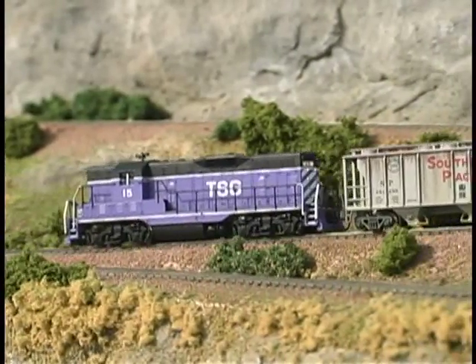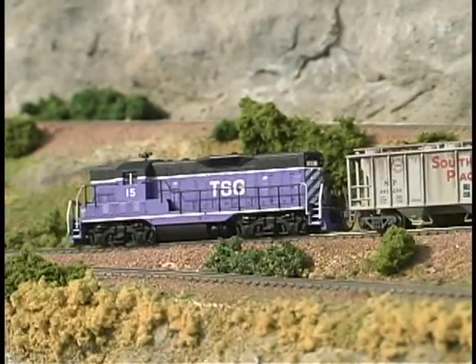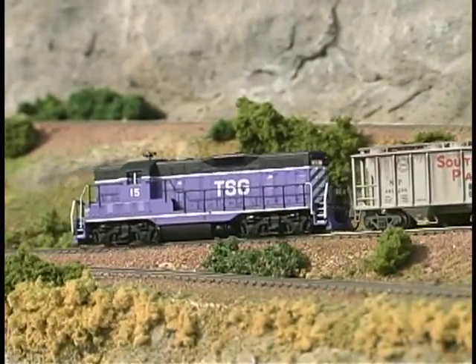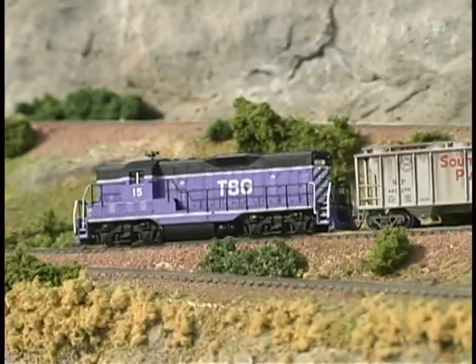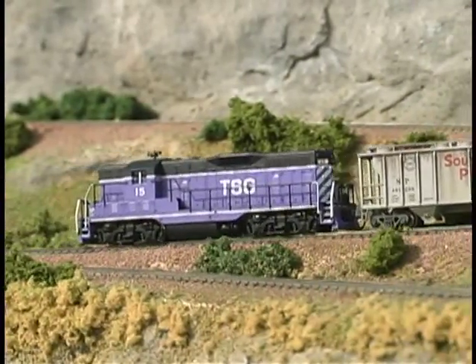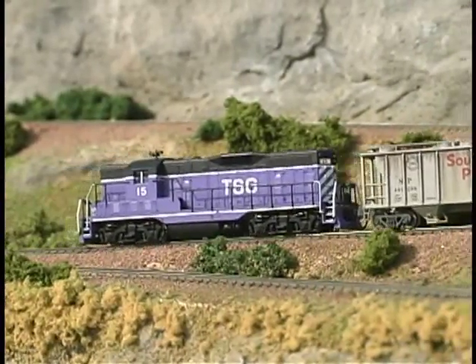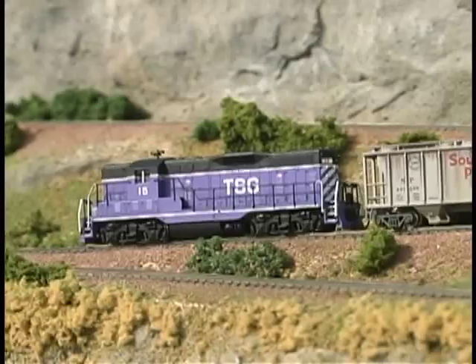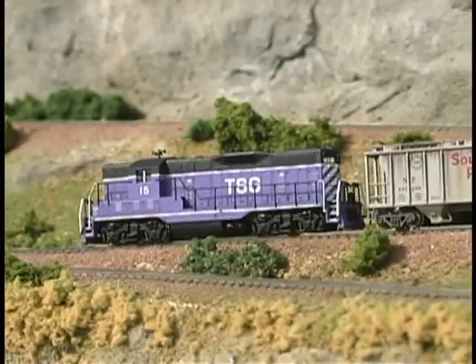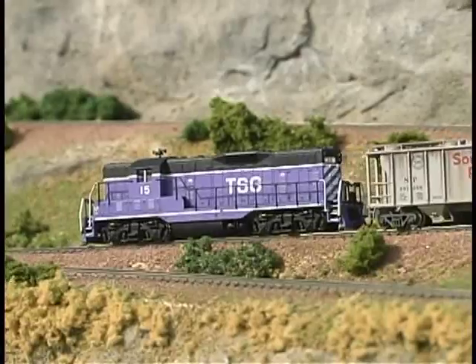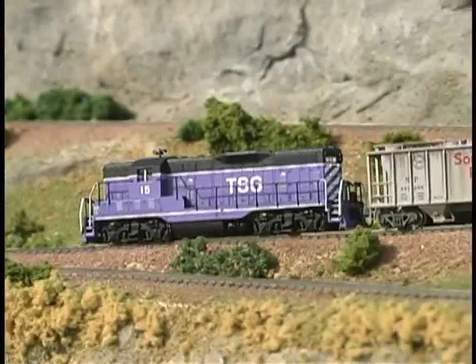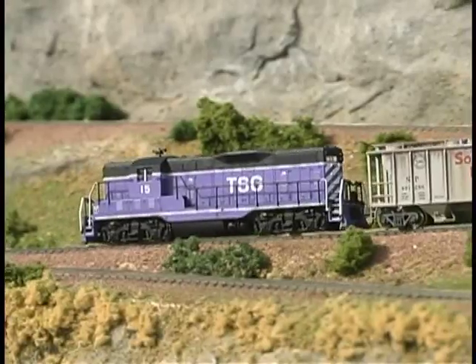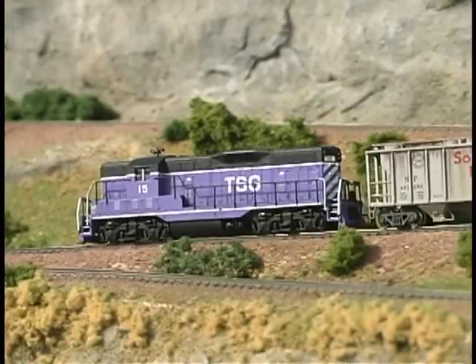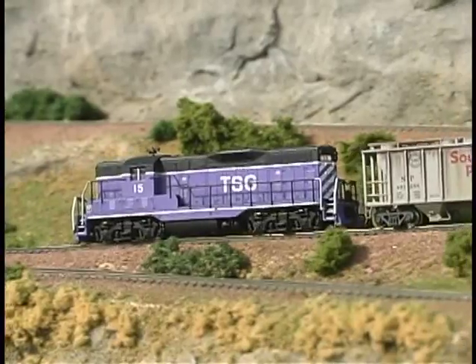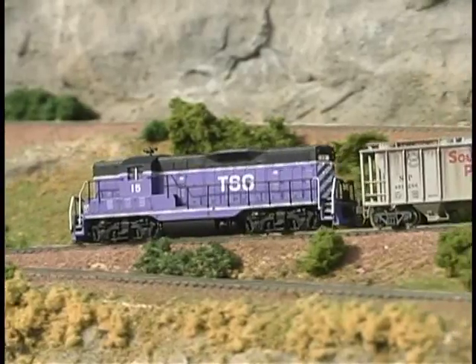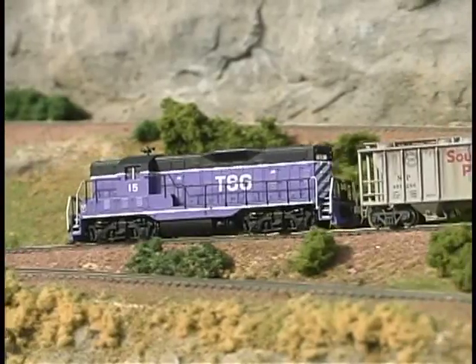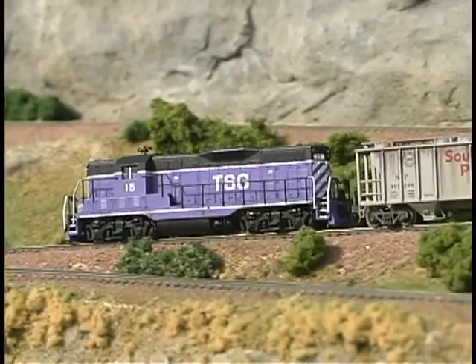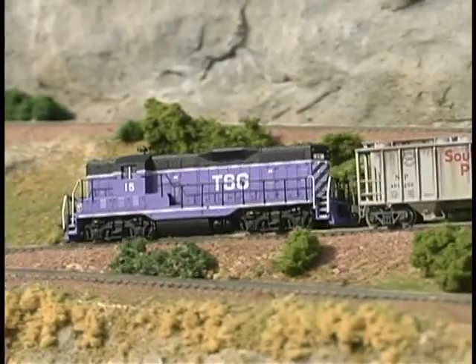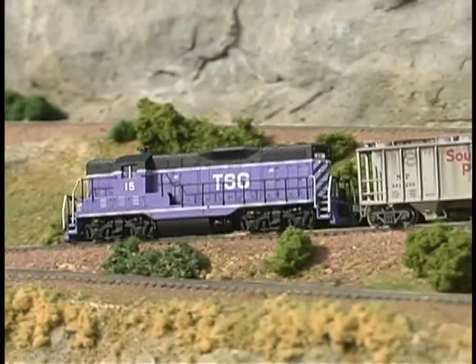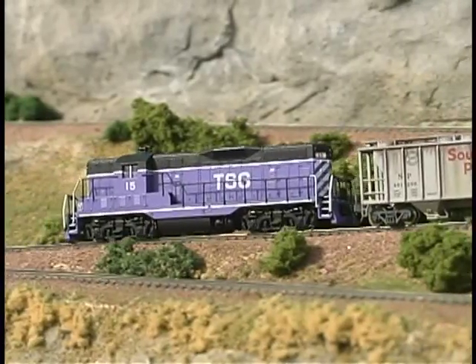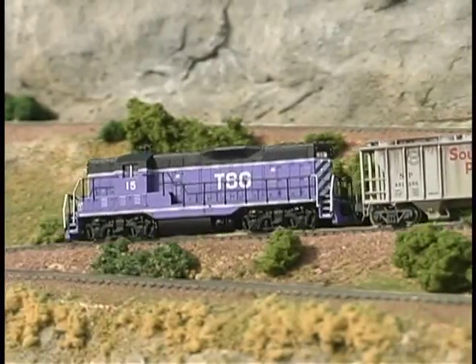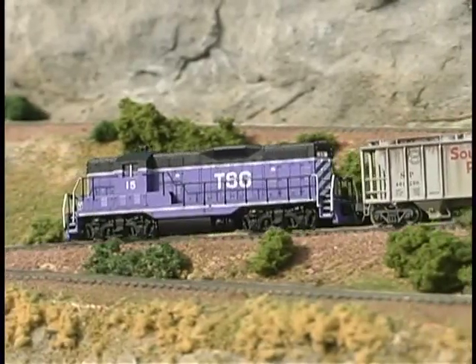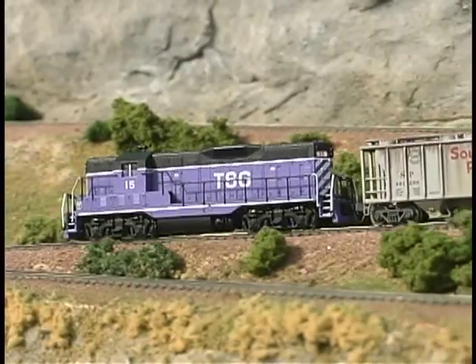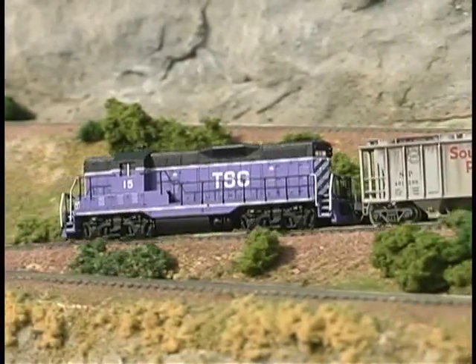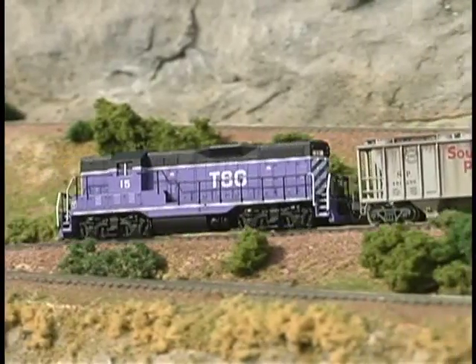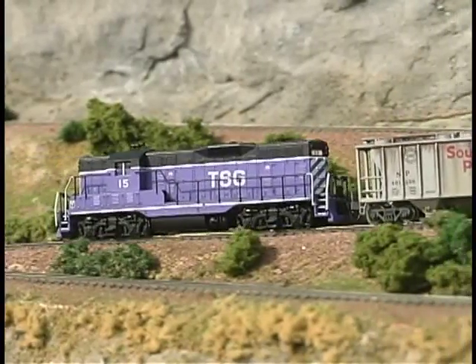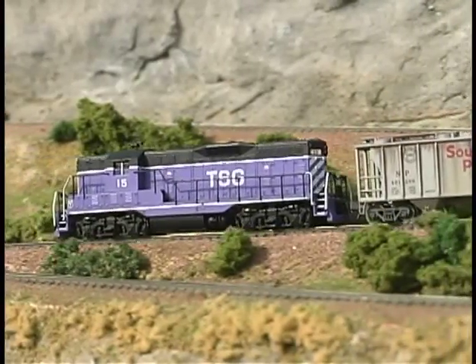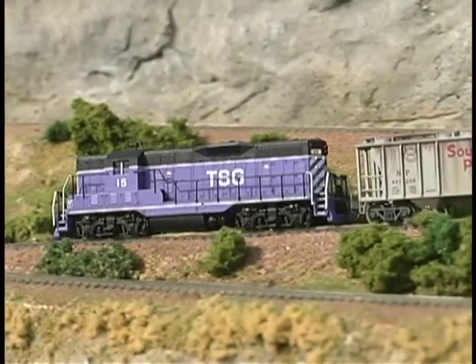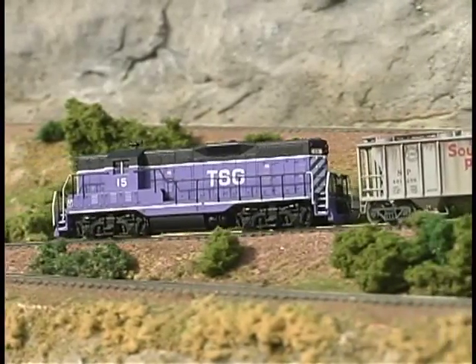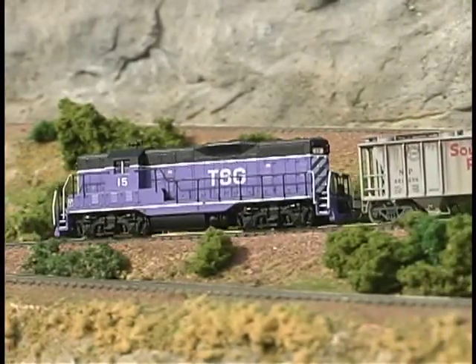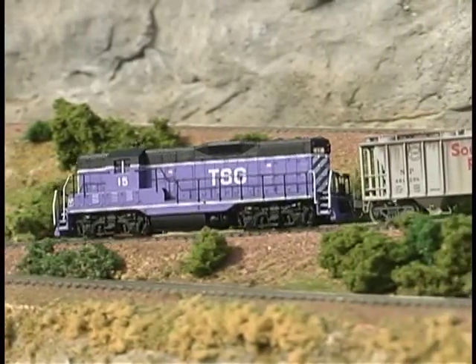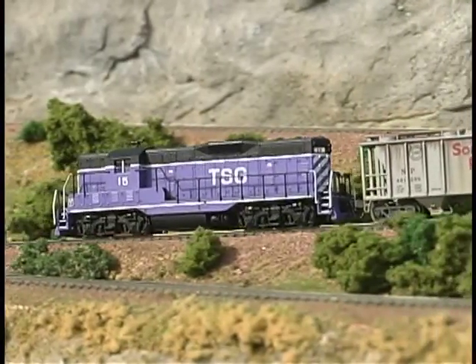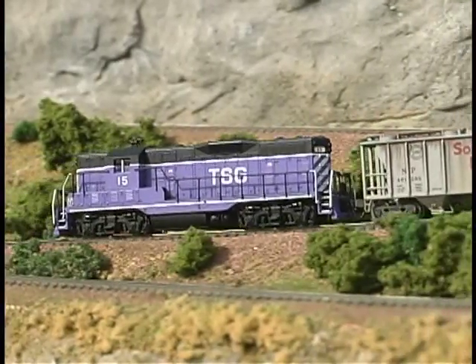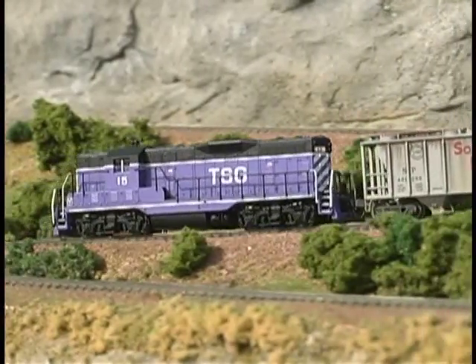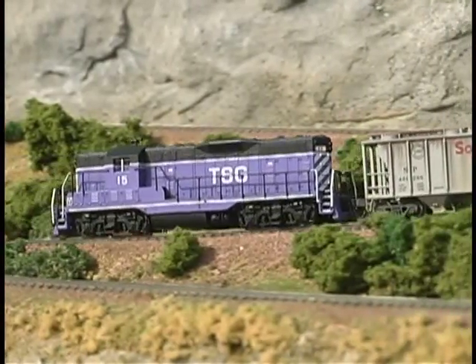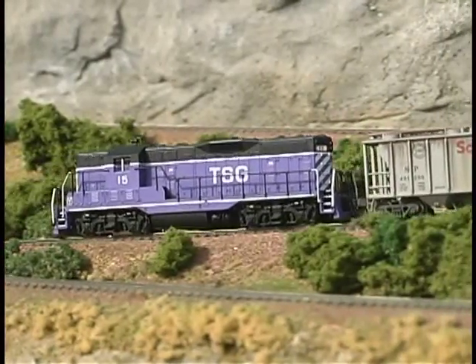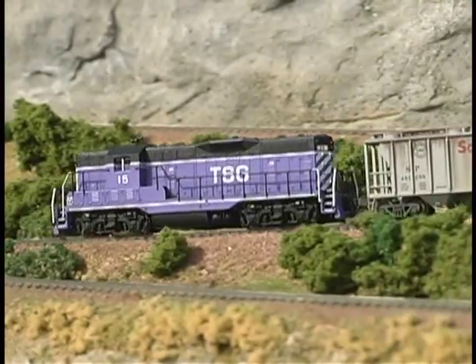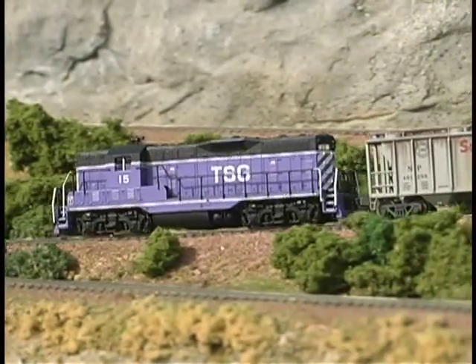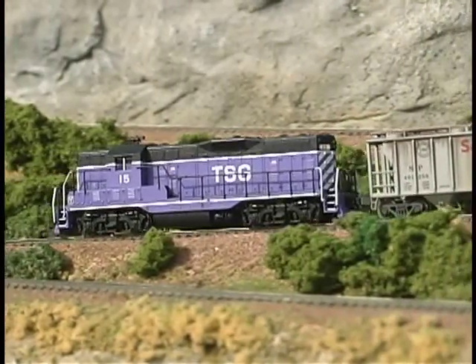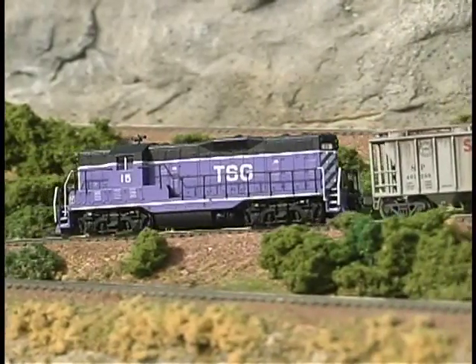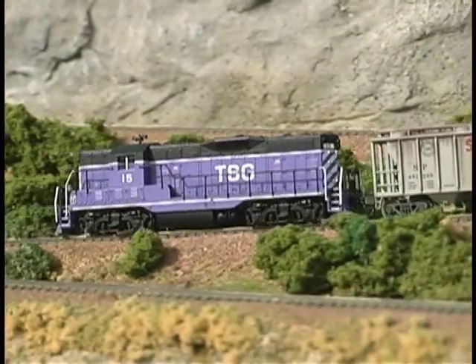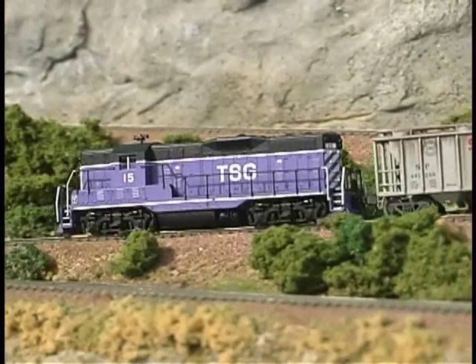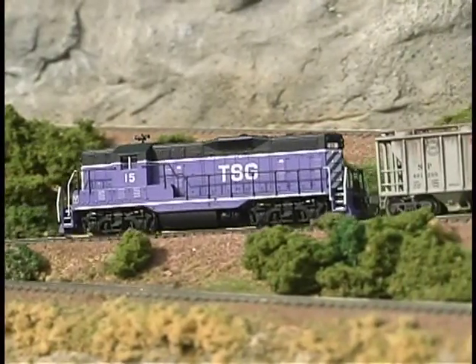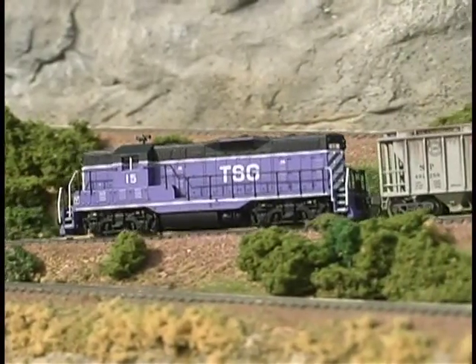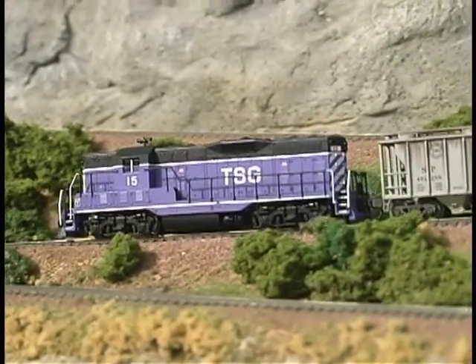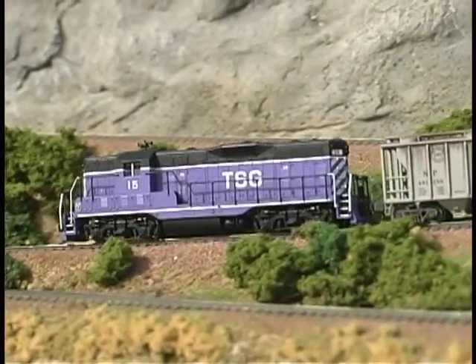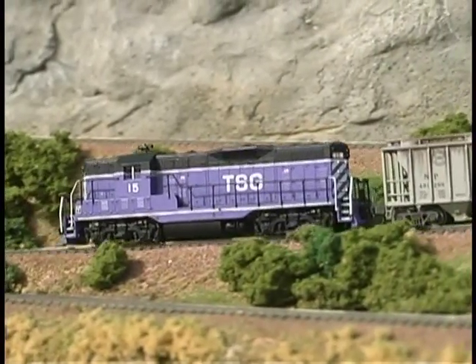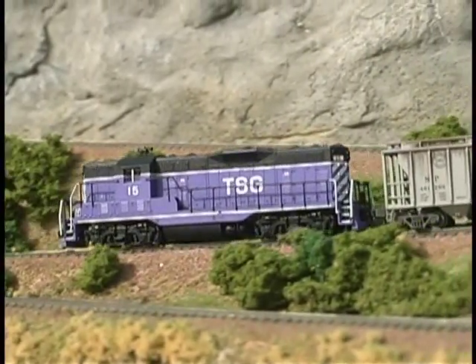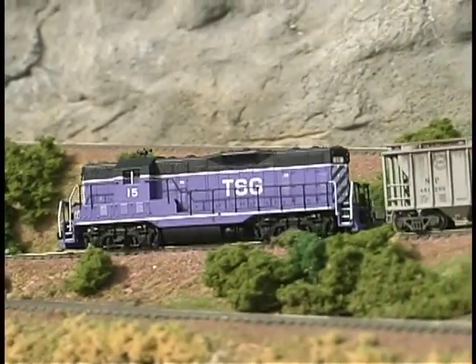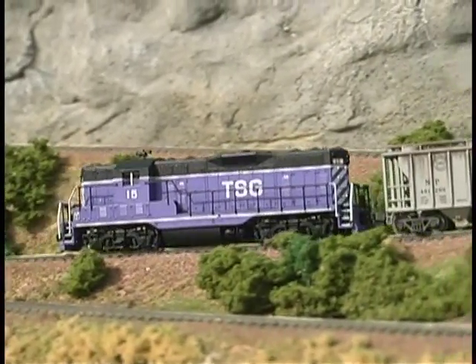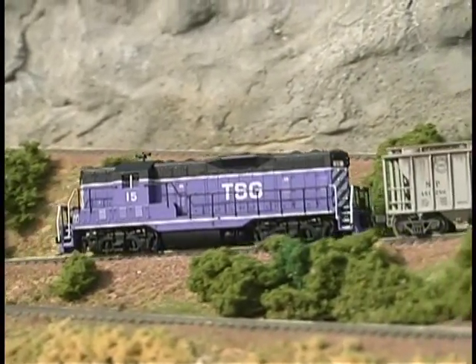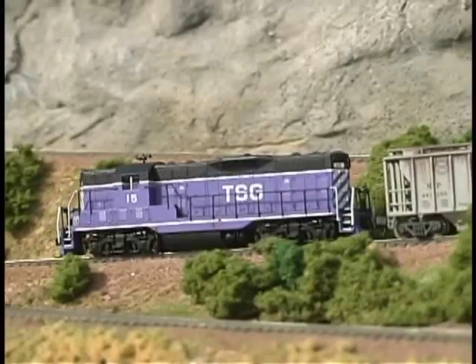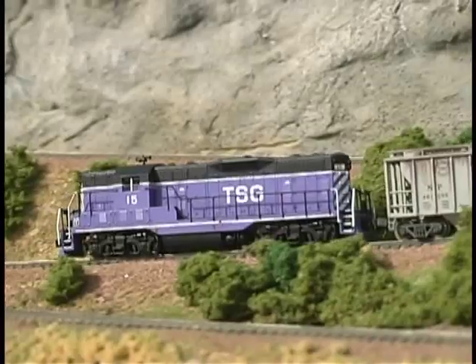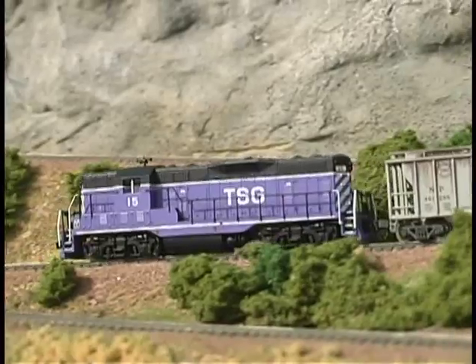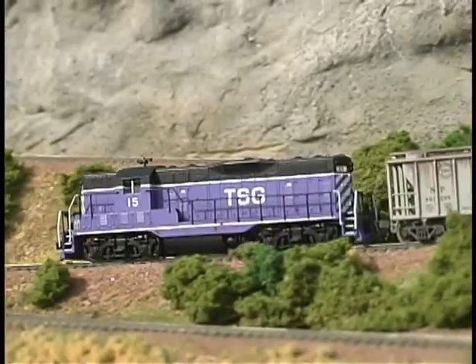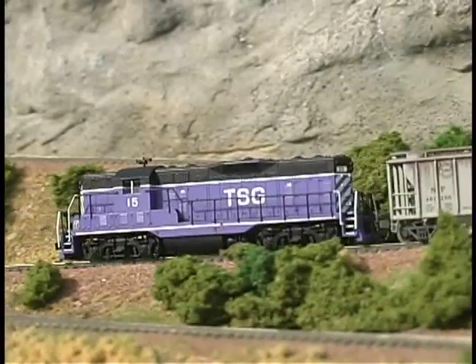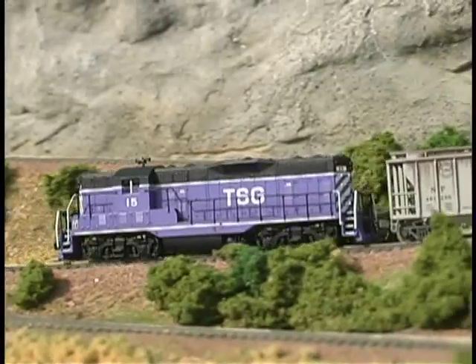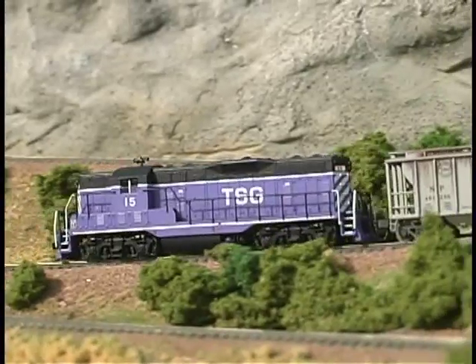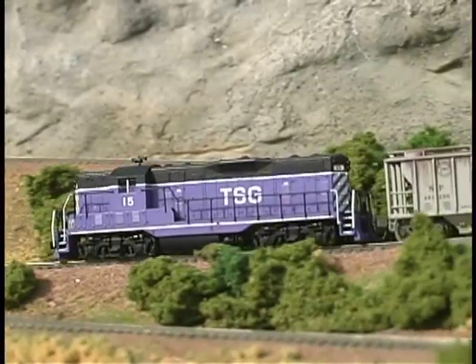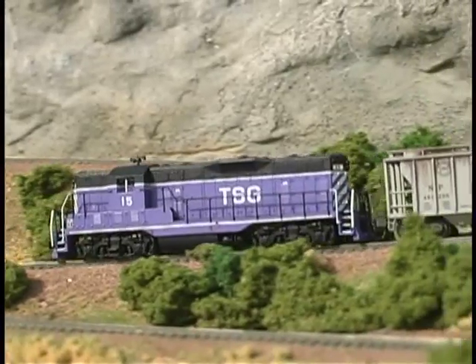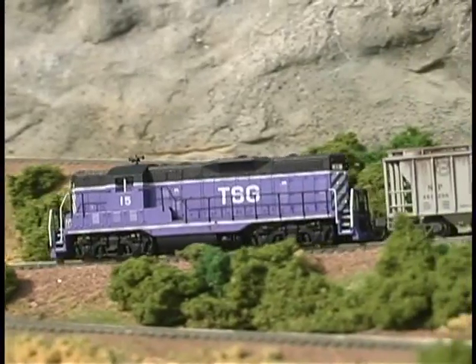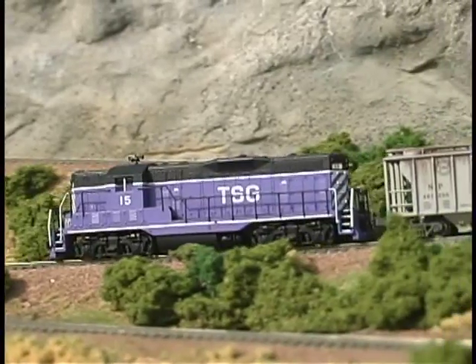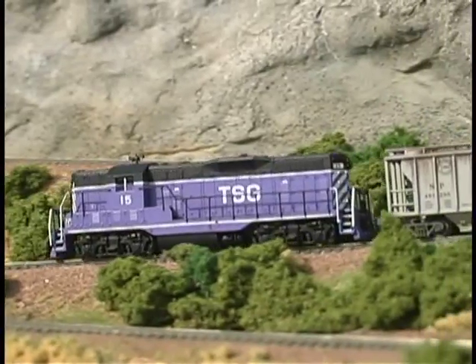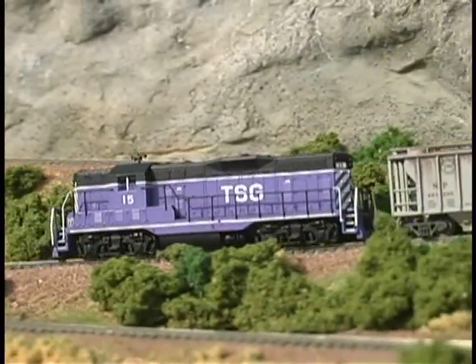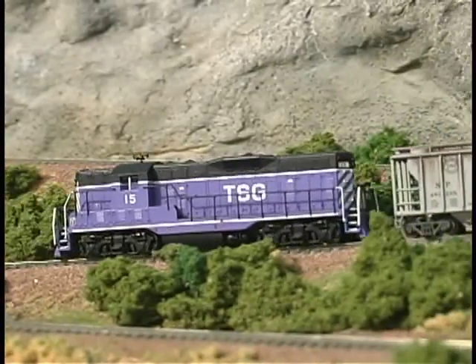The grades on our model are only 4%, much less than the steepest grades at Roaring Camp.